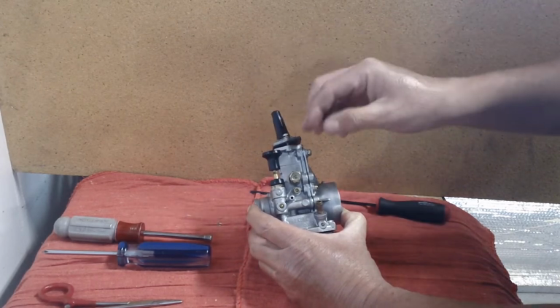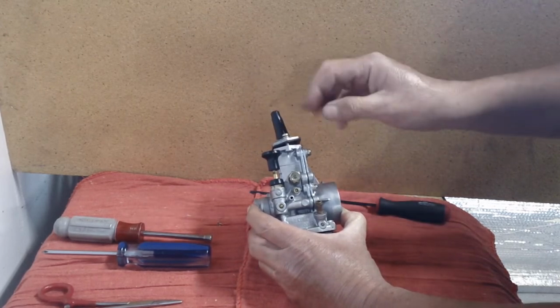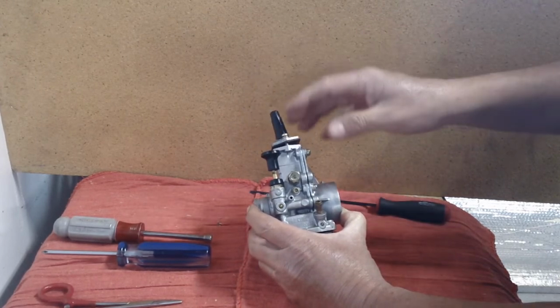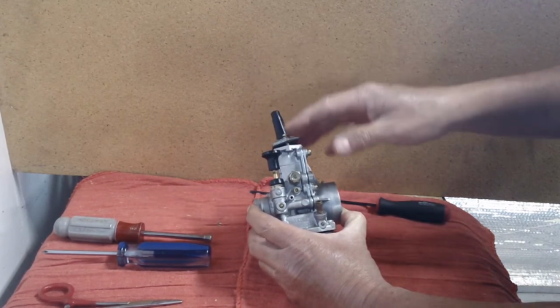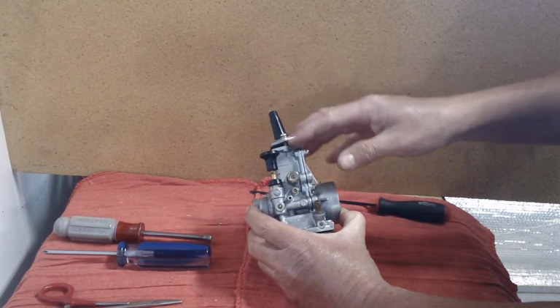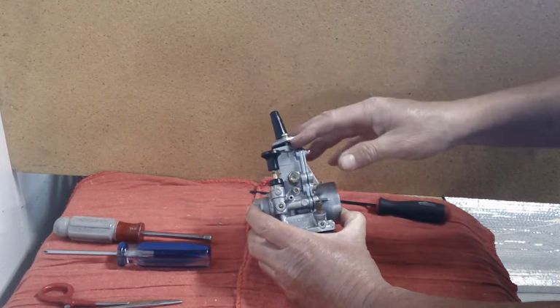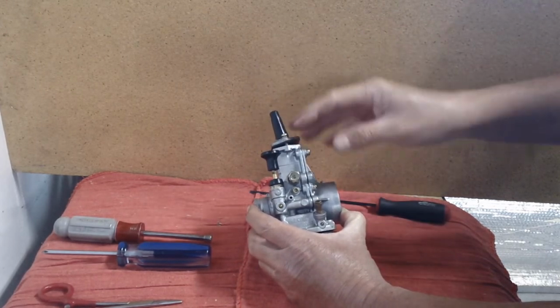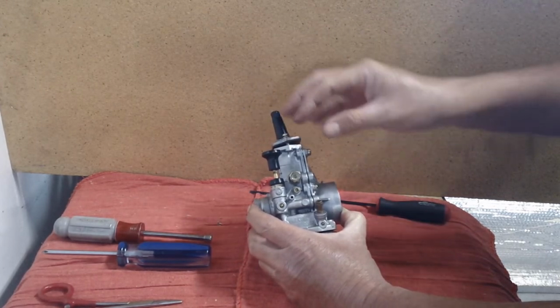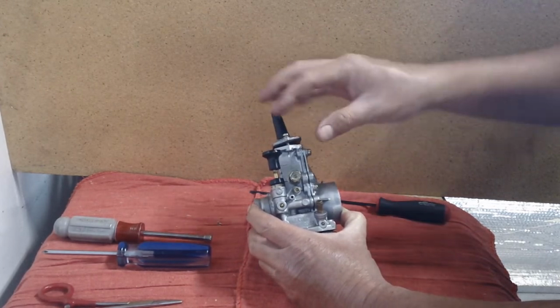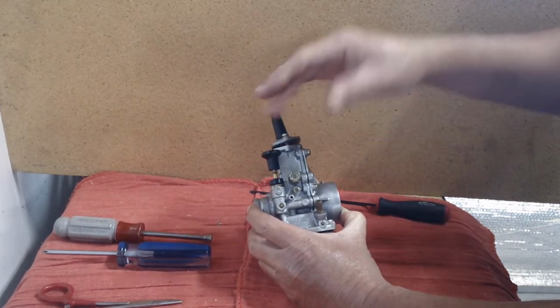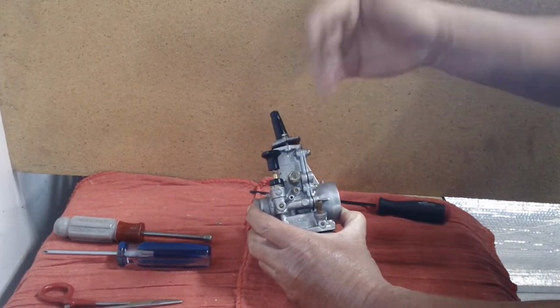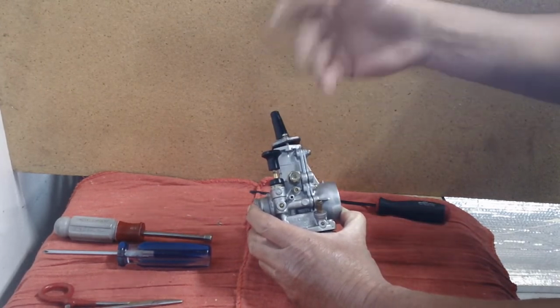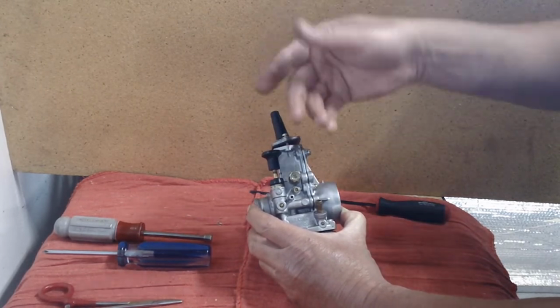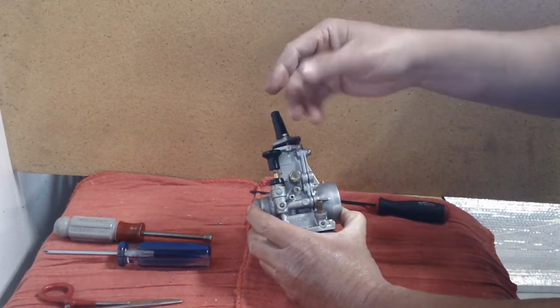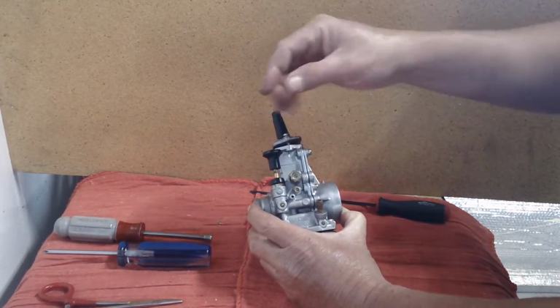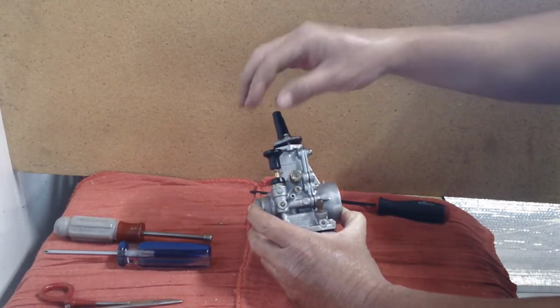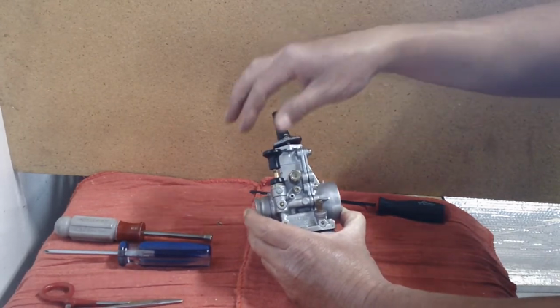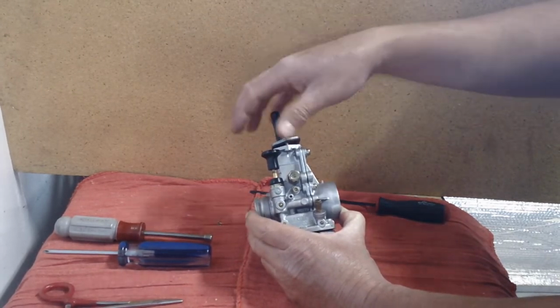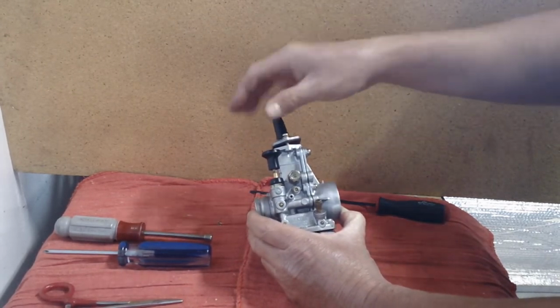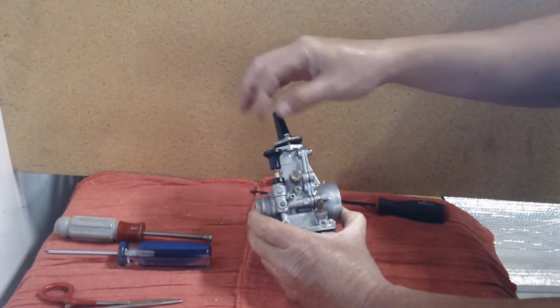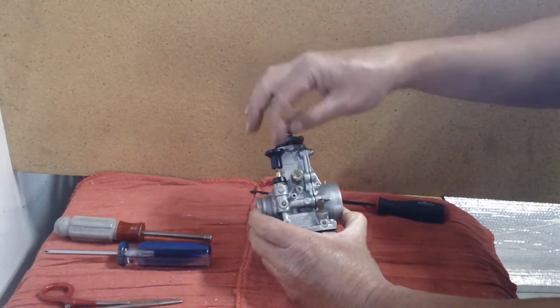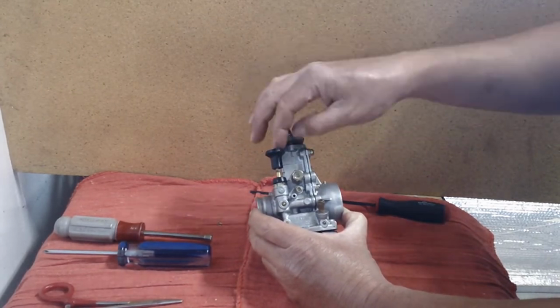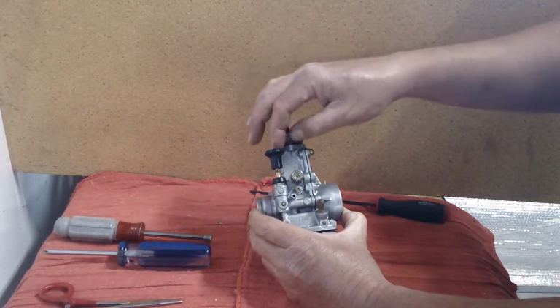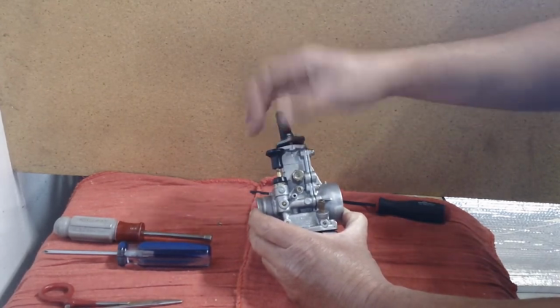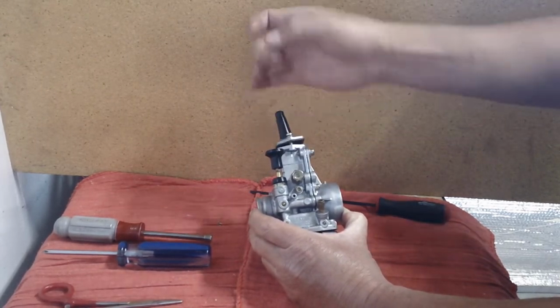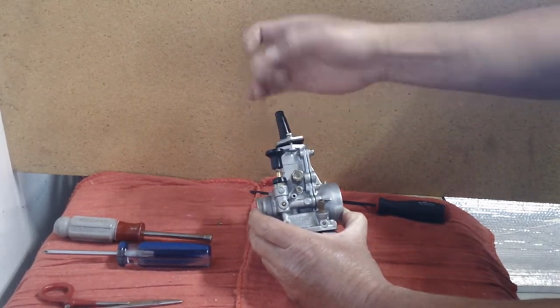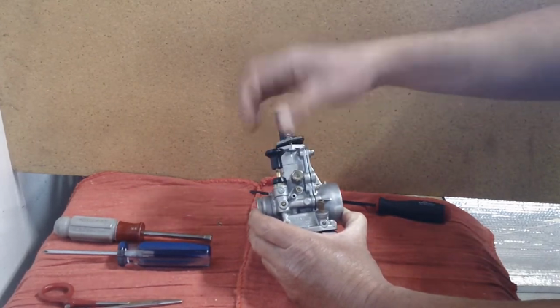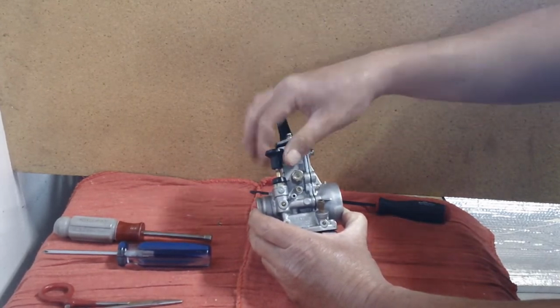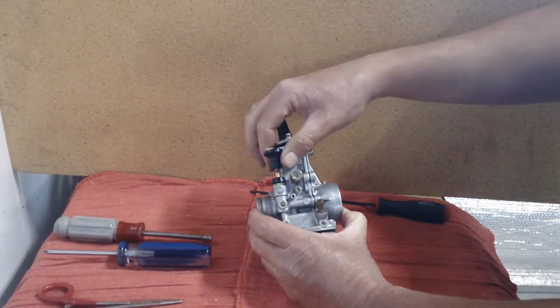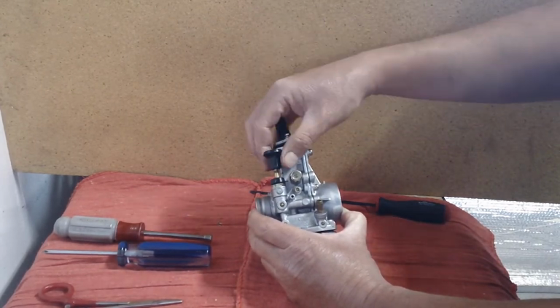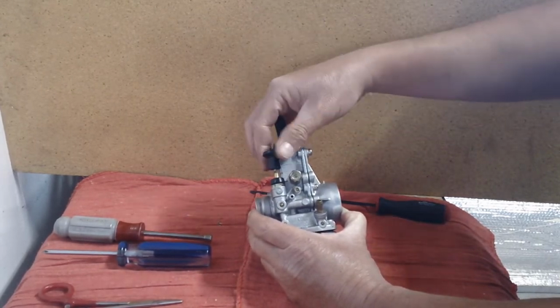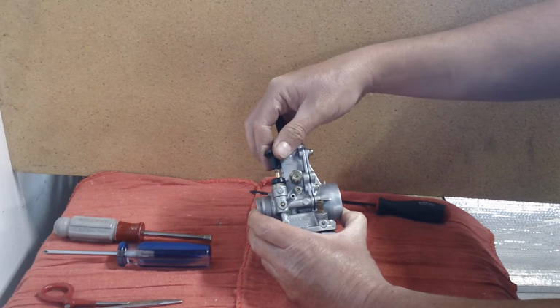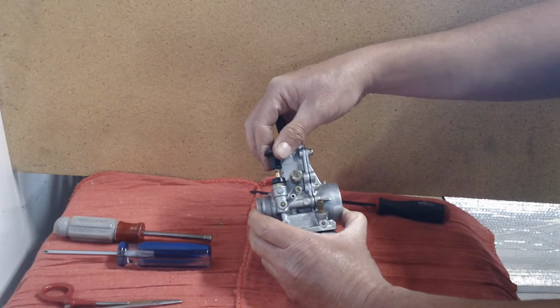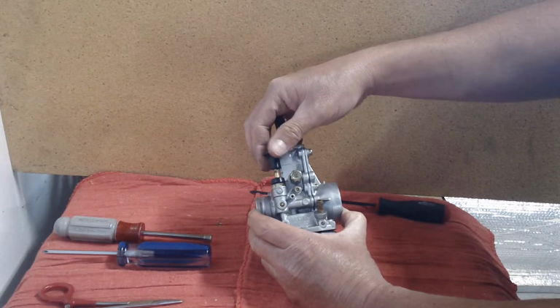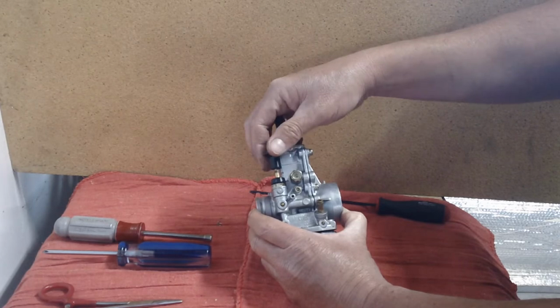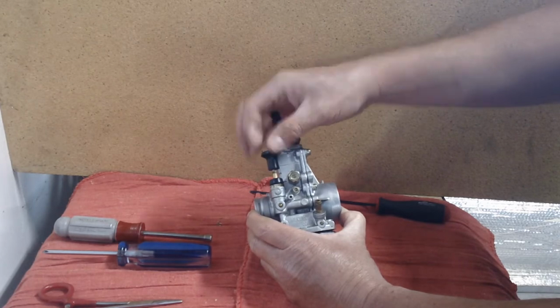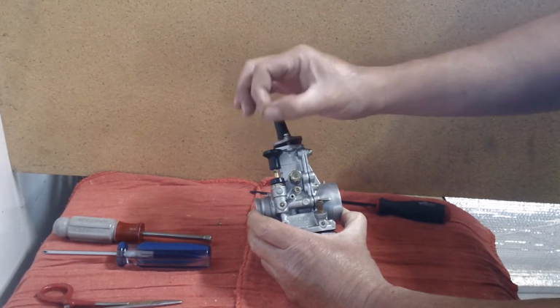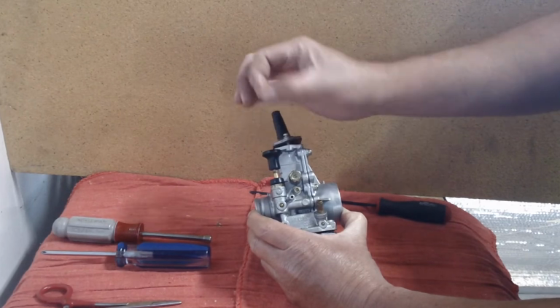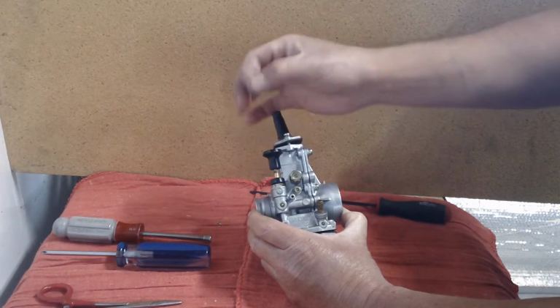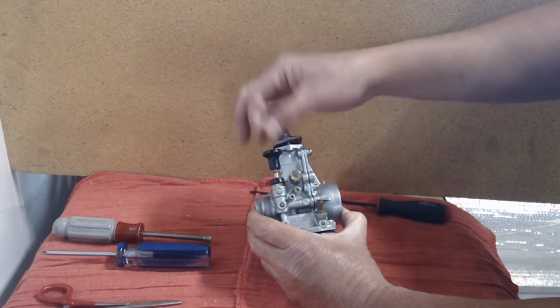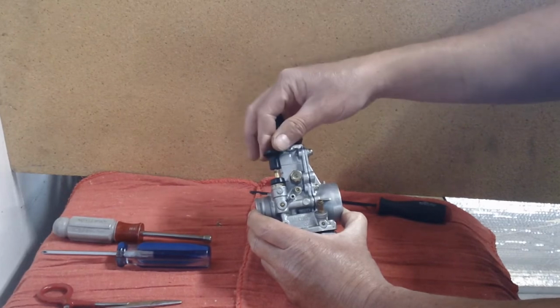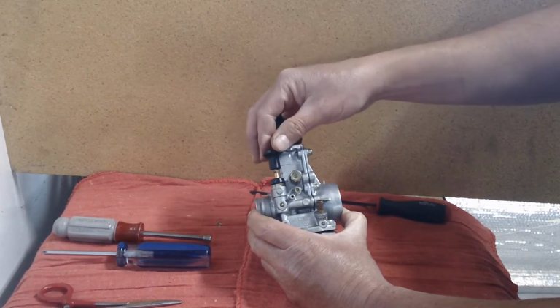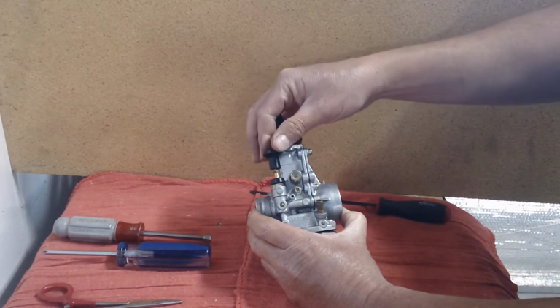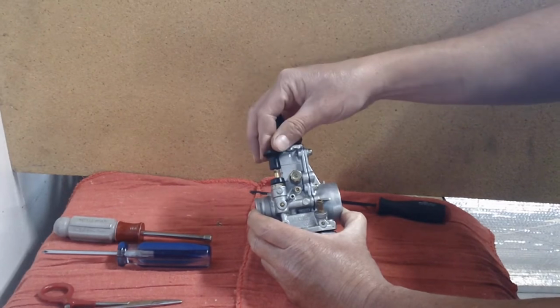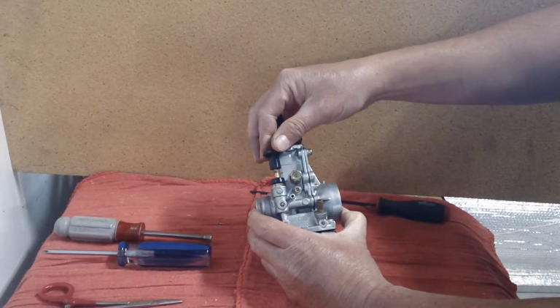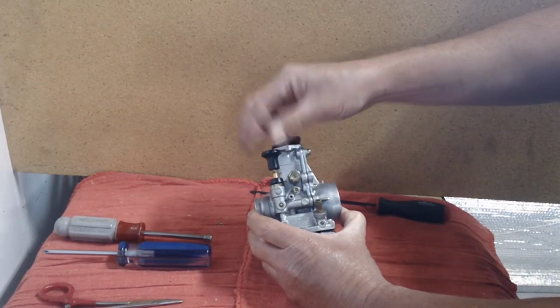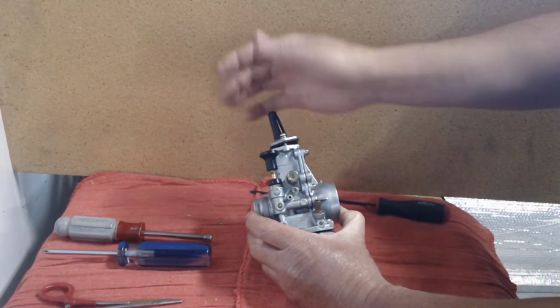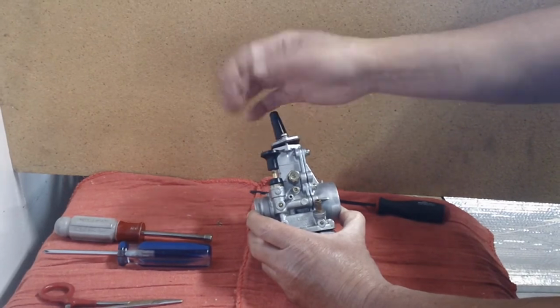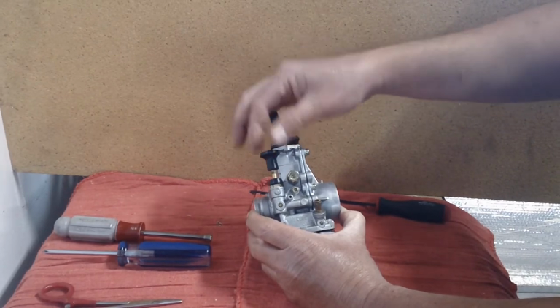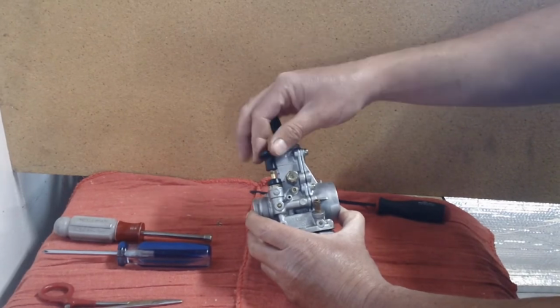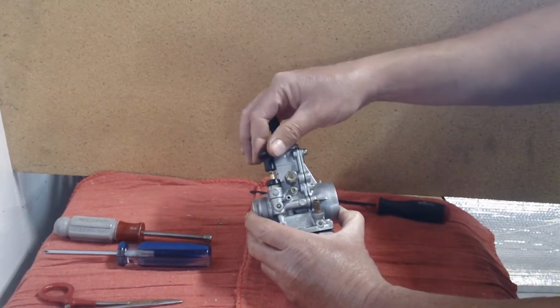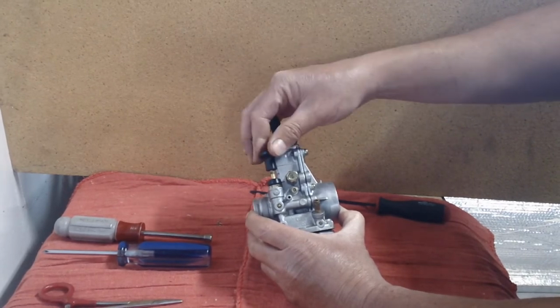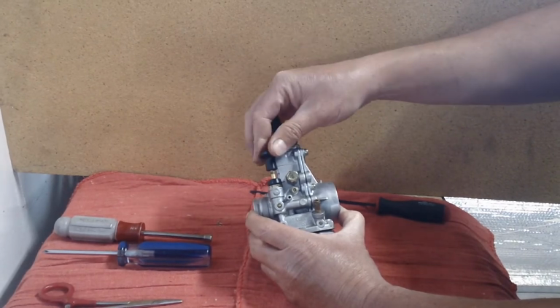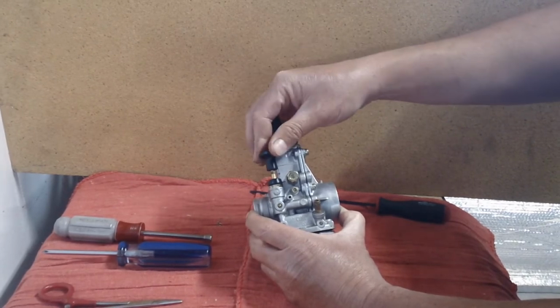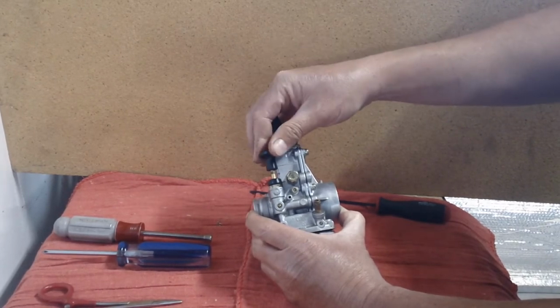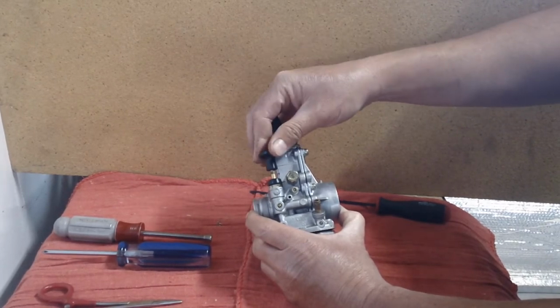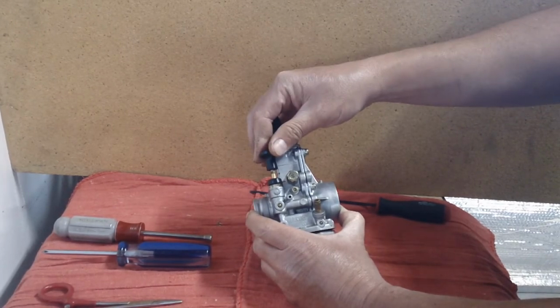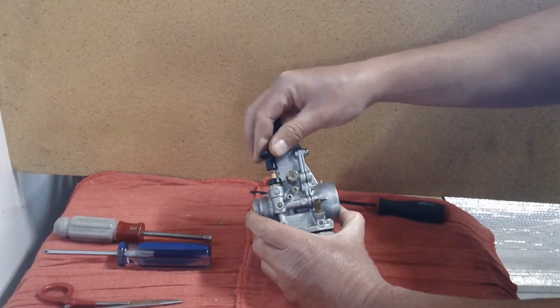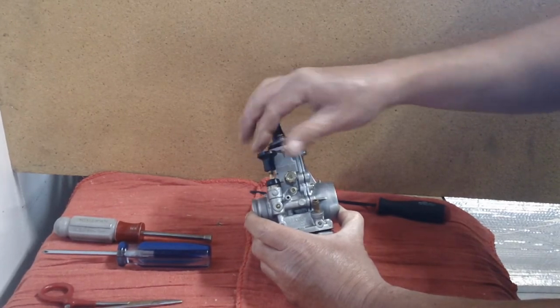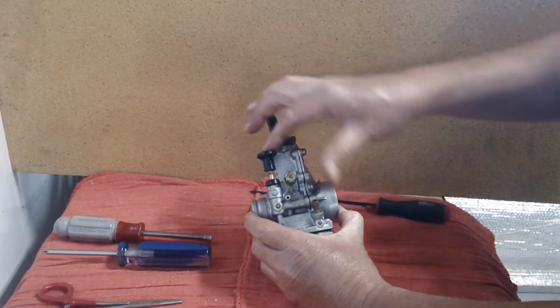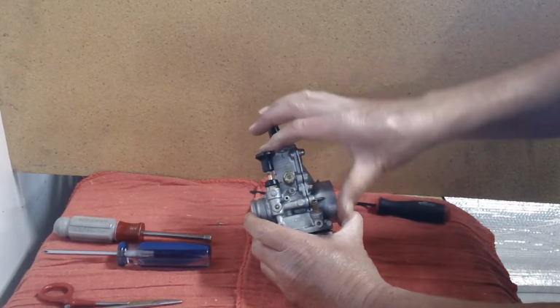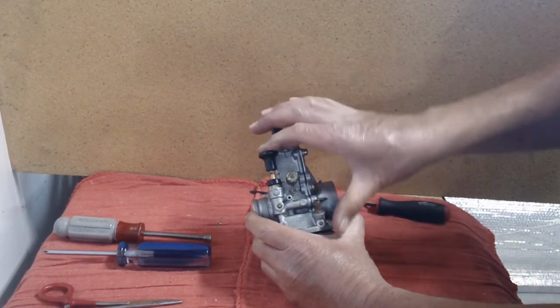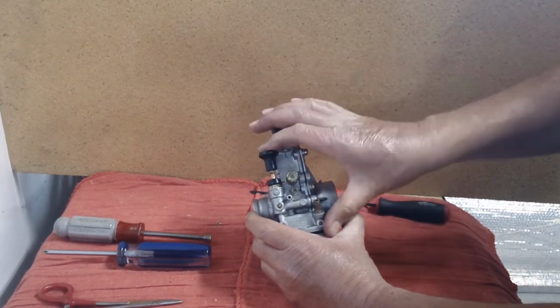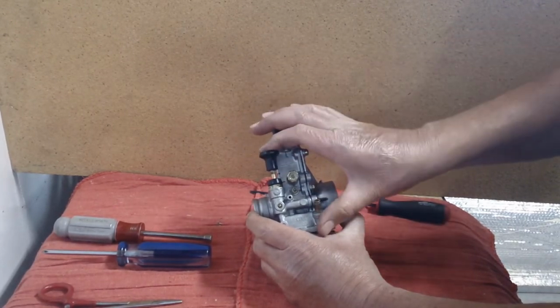Choke: down is off, up is on. If it's a cold morning and you're starting for the first time that day, pull the choke up and your engine should fire right up.